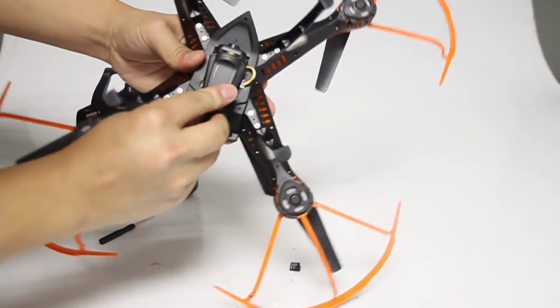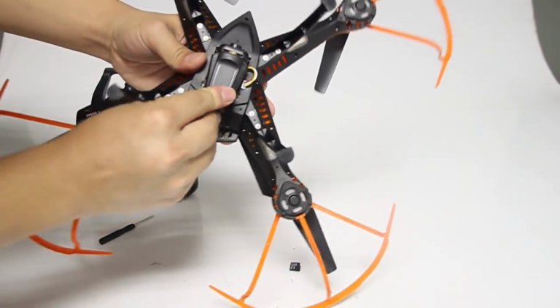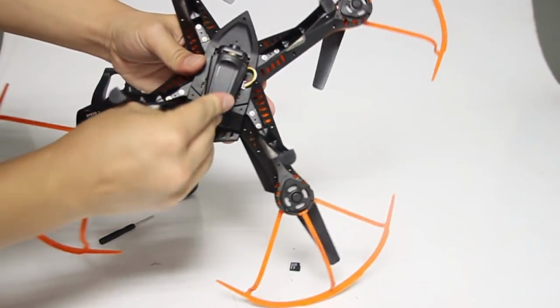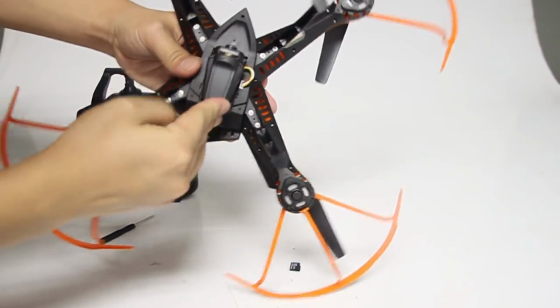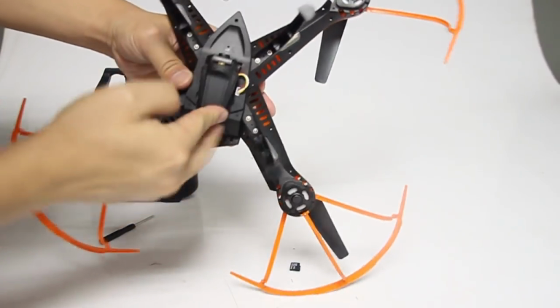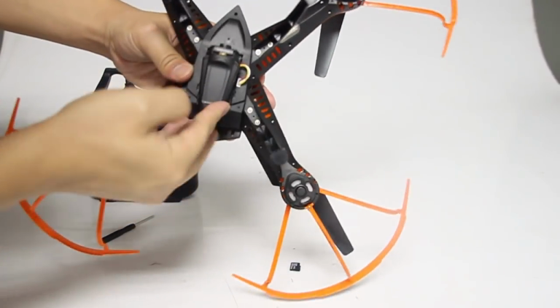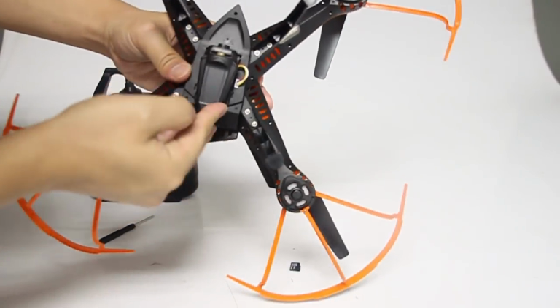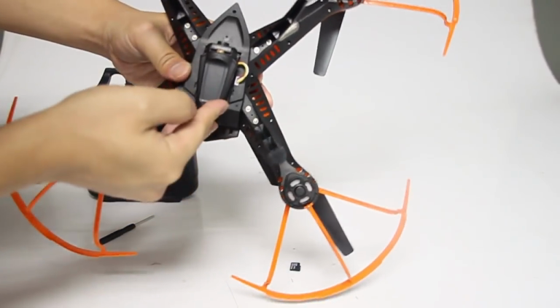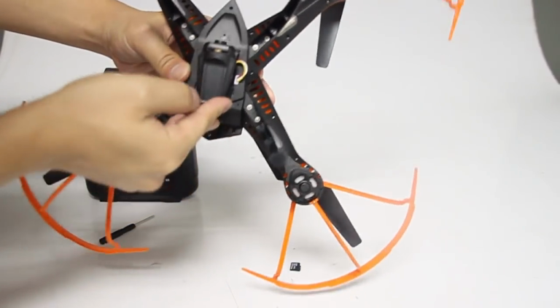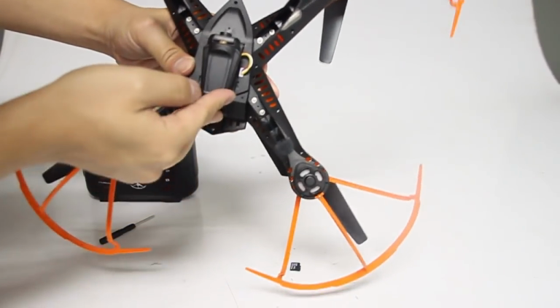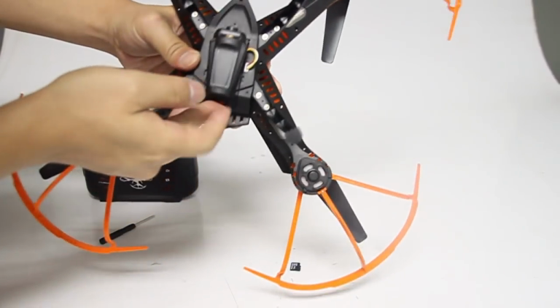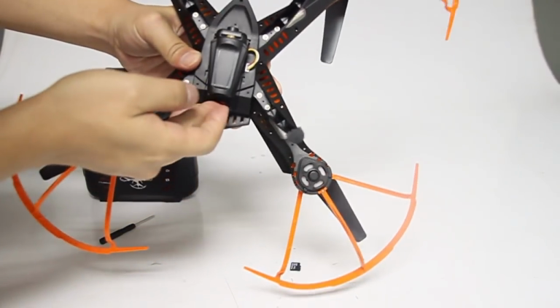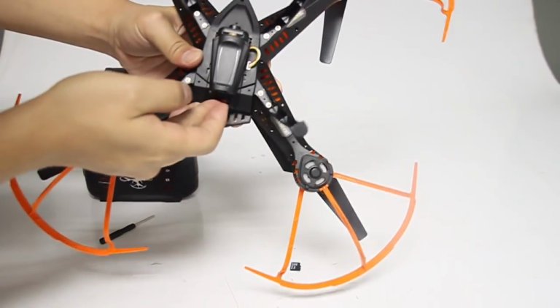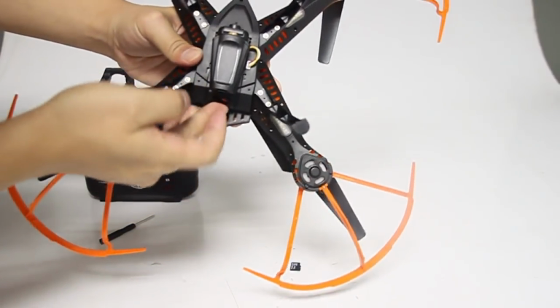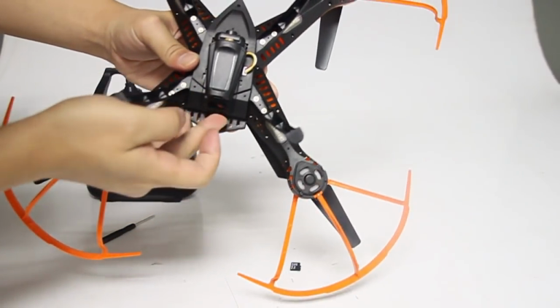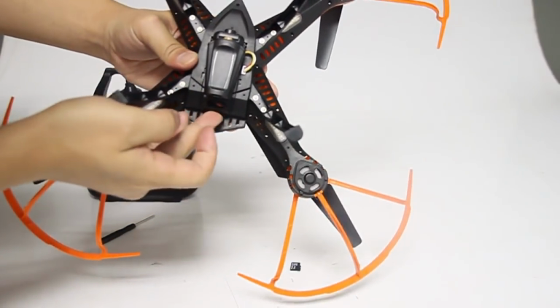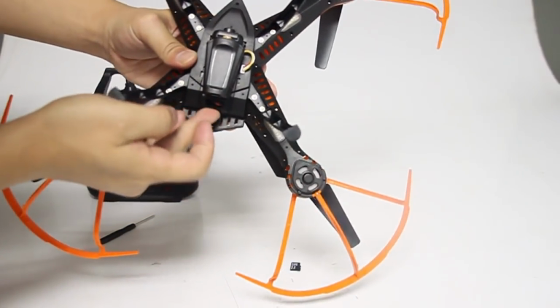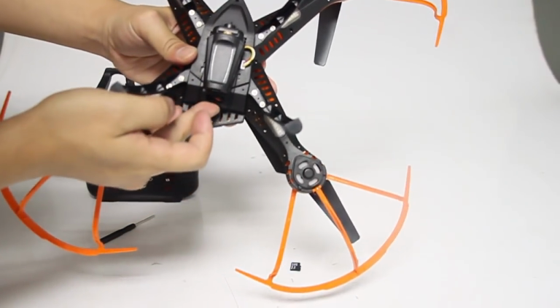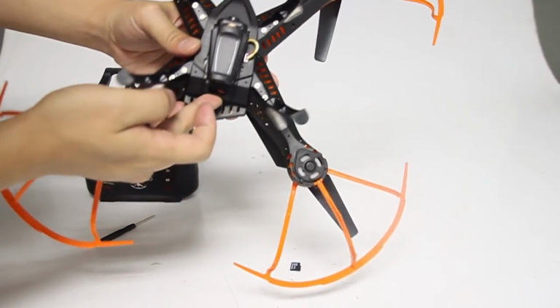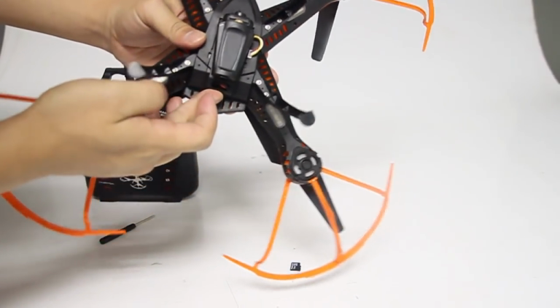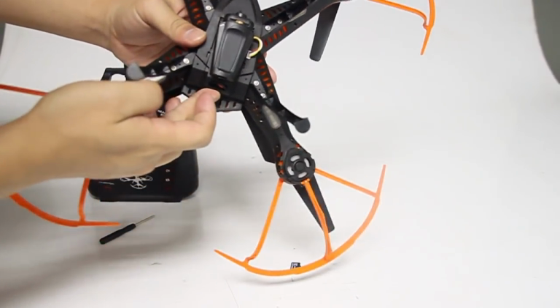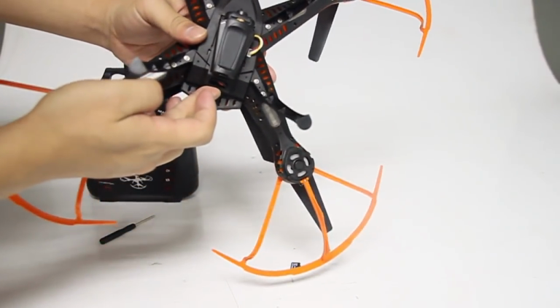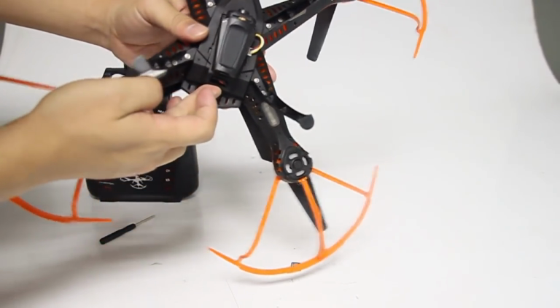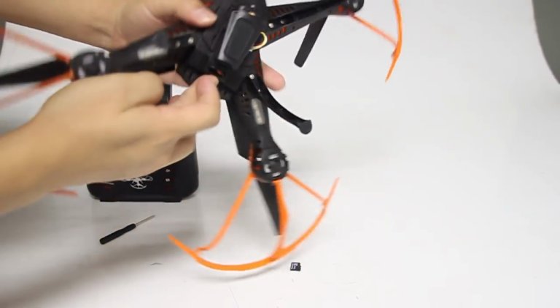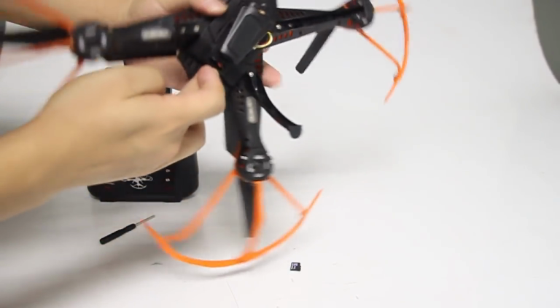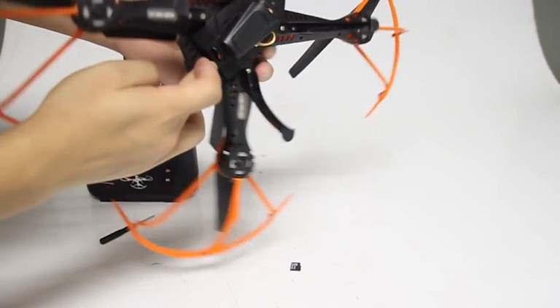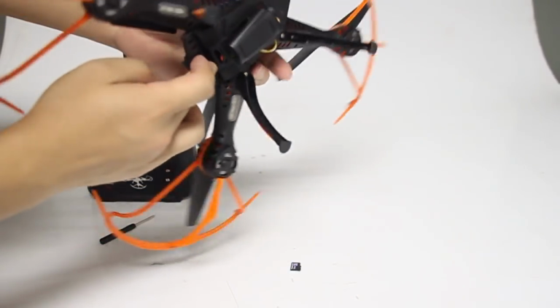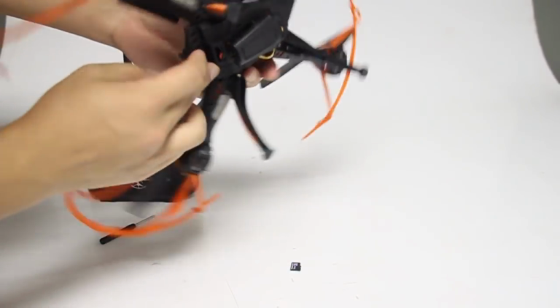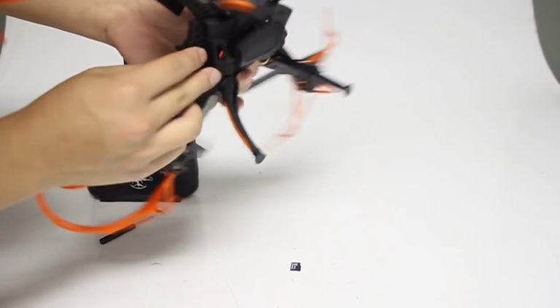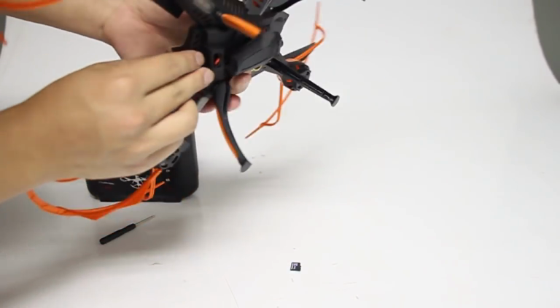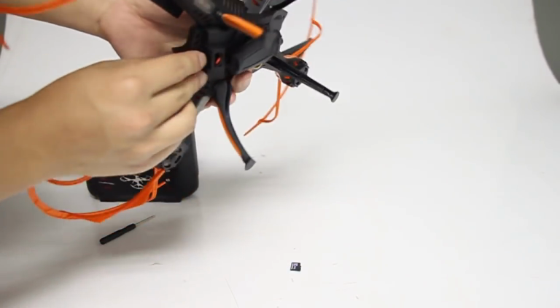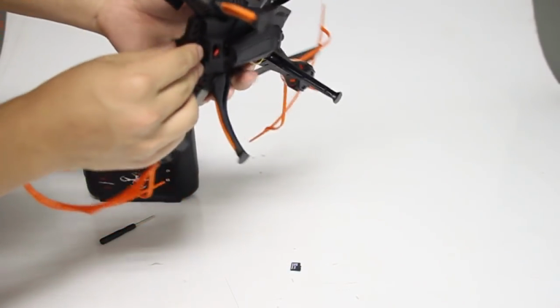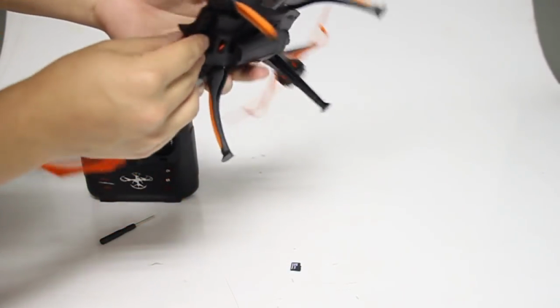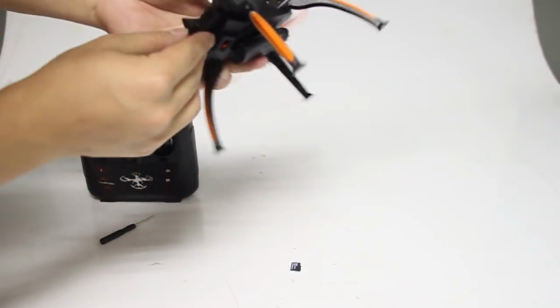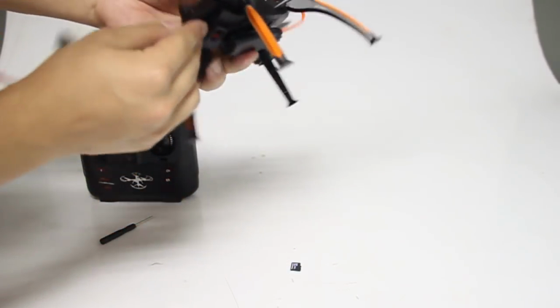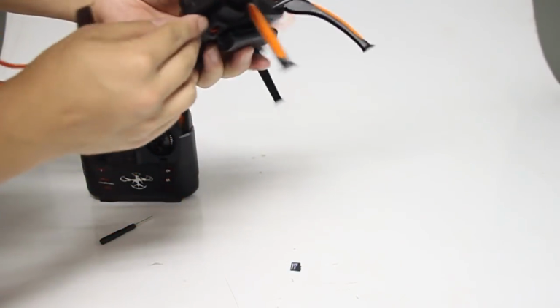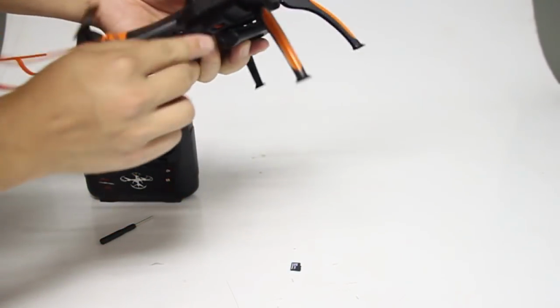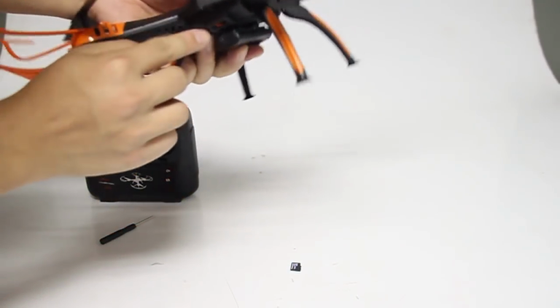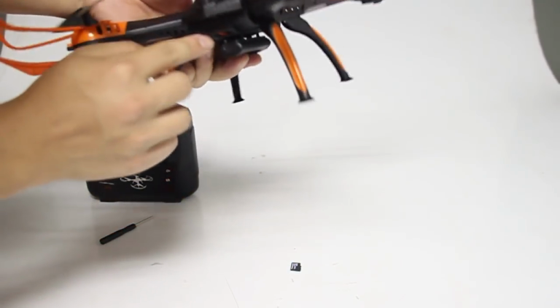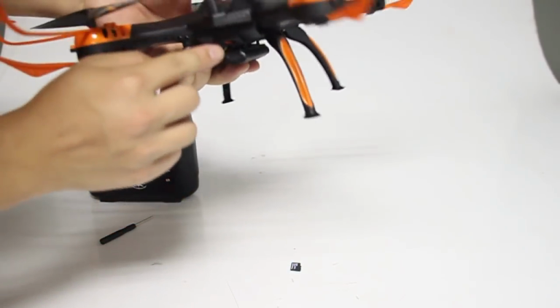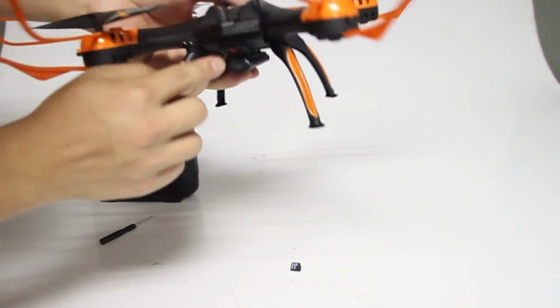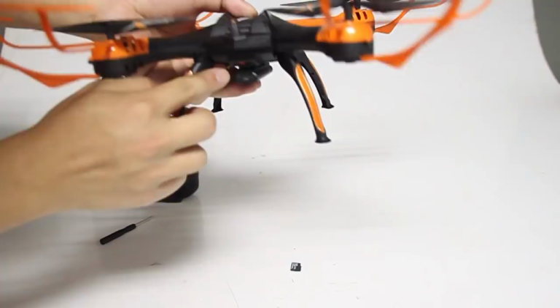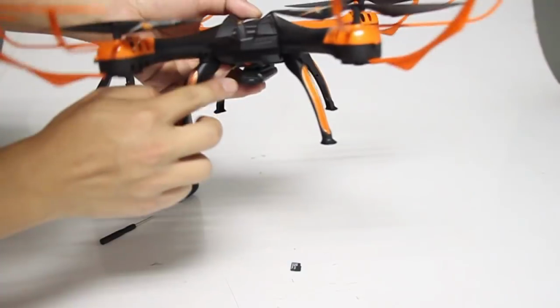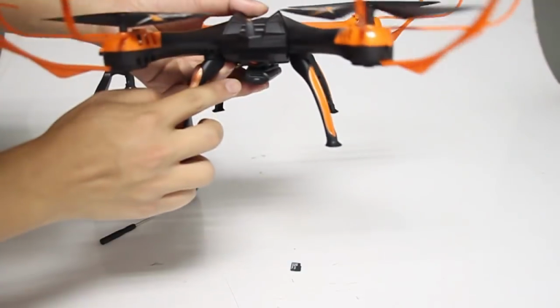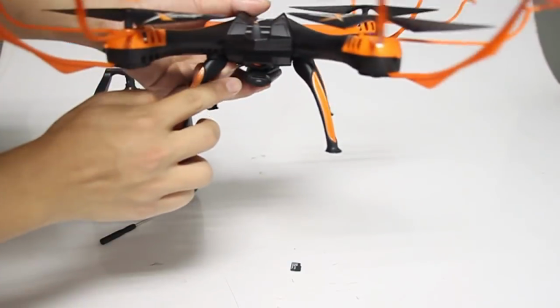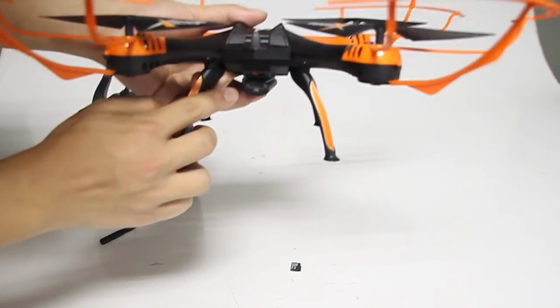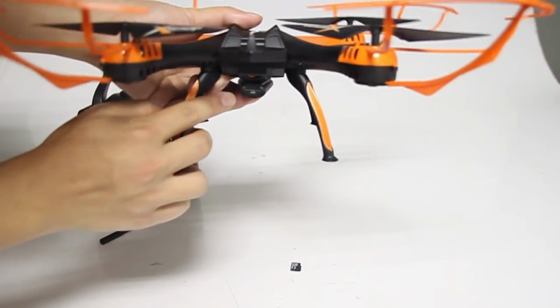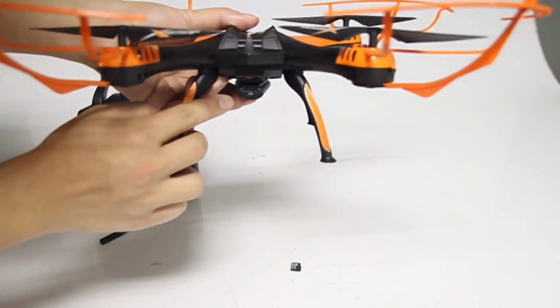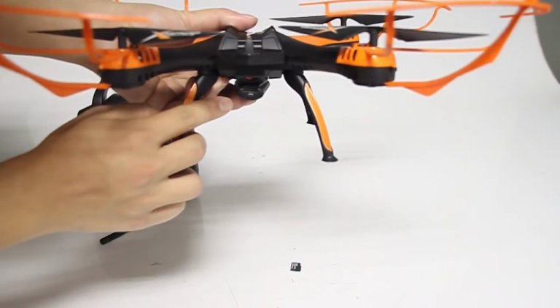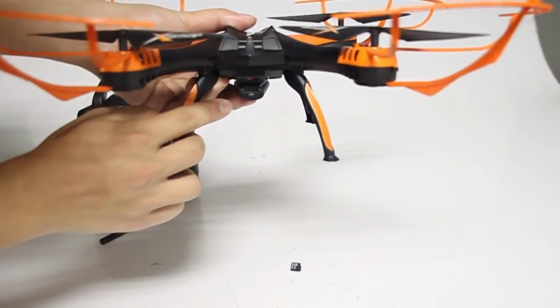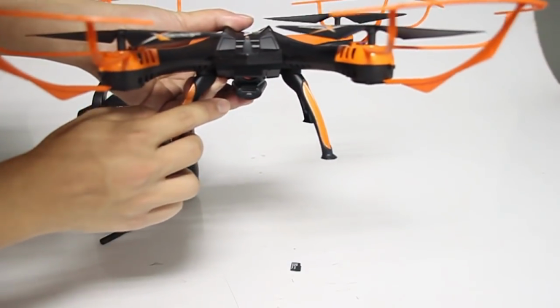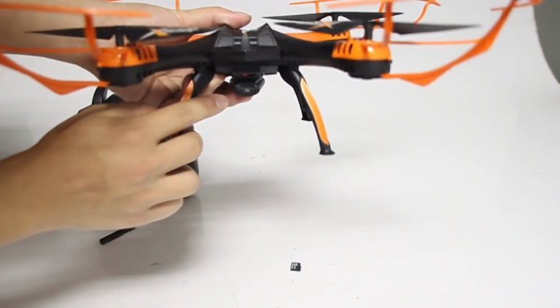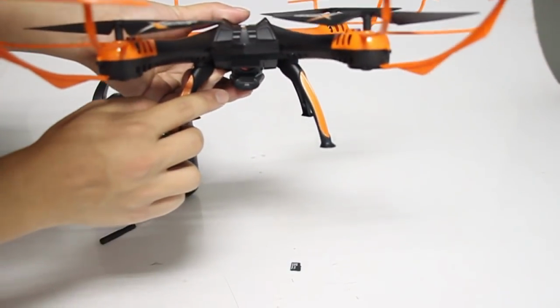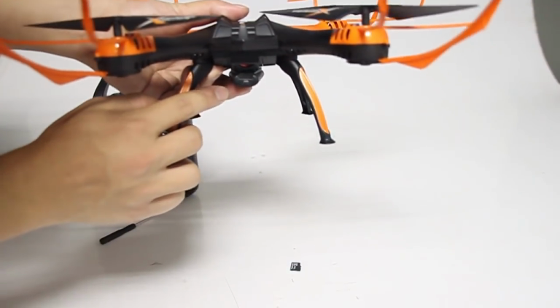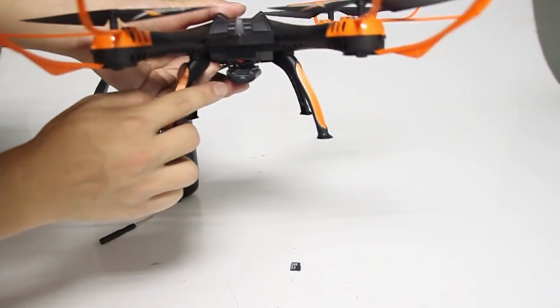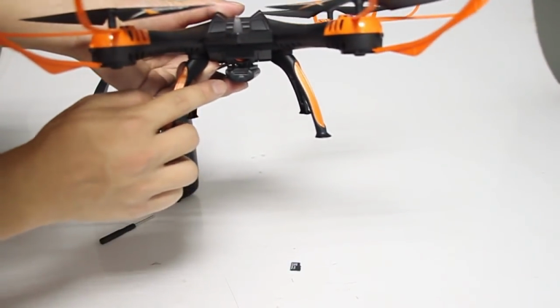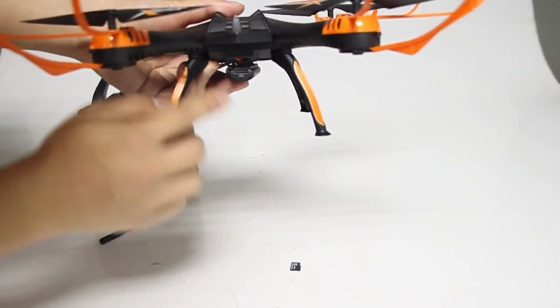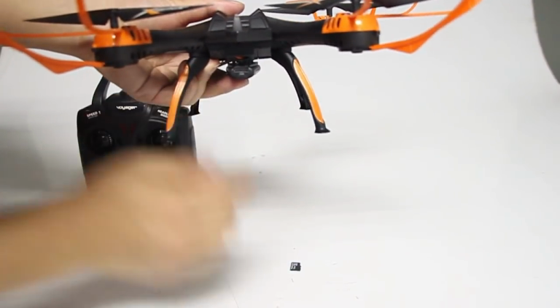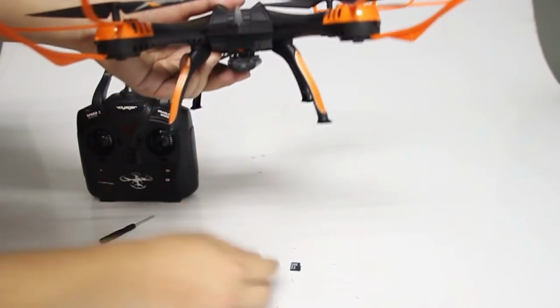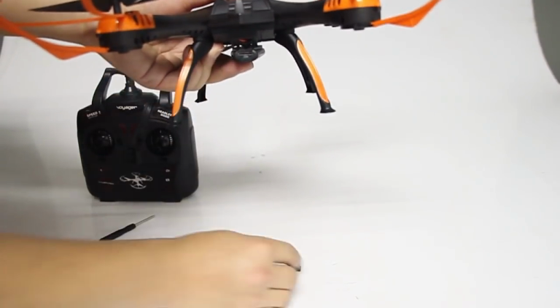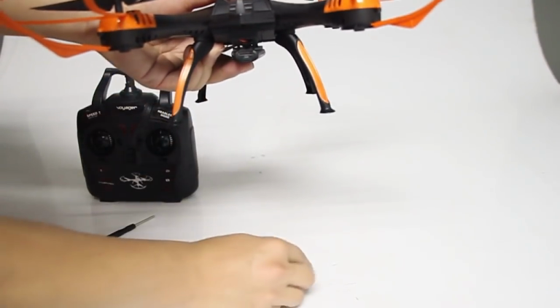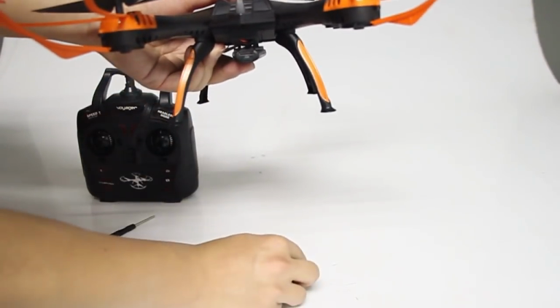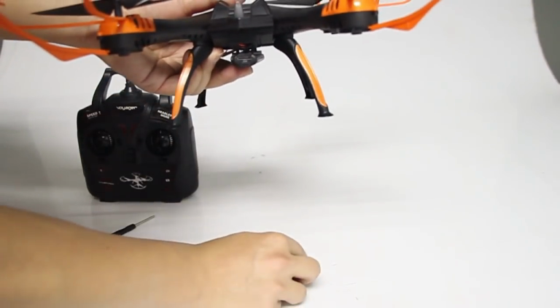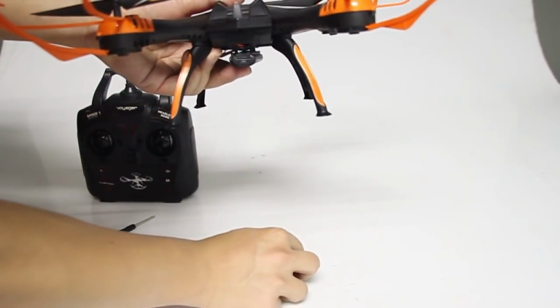Insert an 8GB SD memory card at the back of your drone. Please note the SD card is not included.